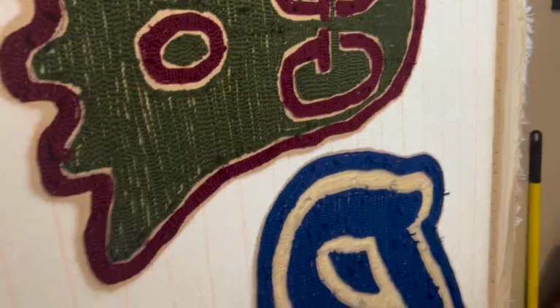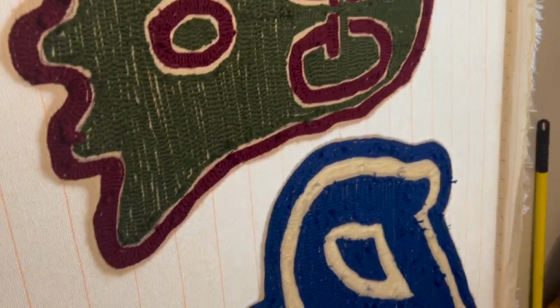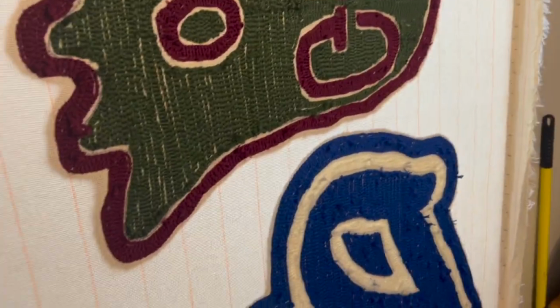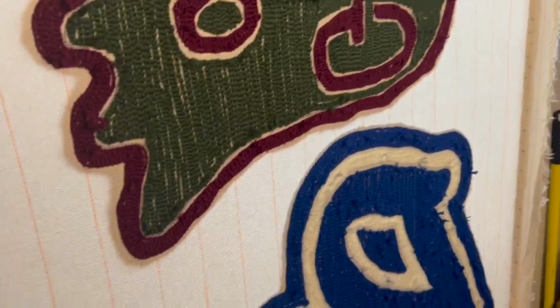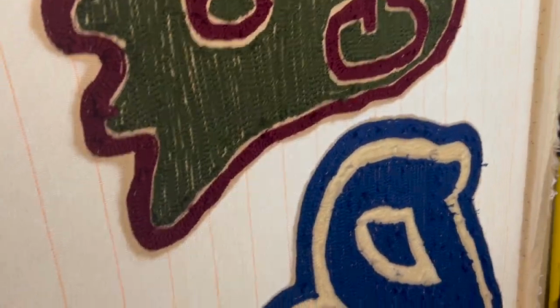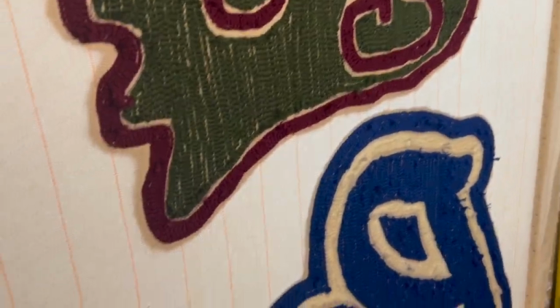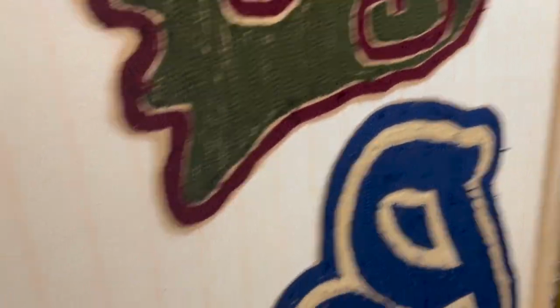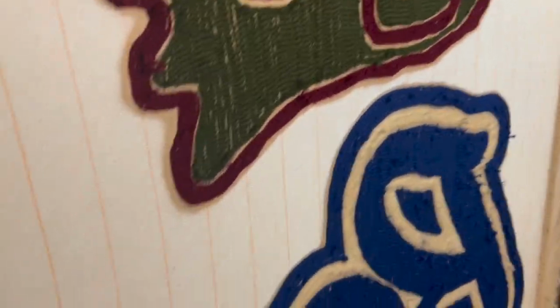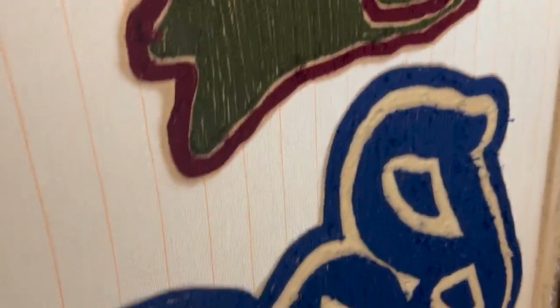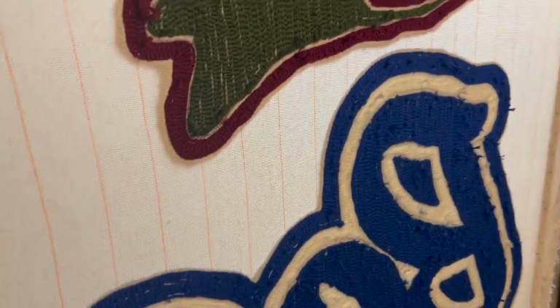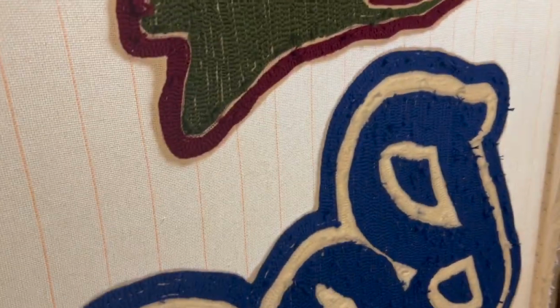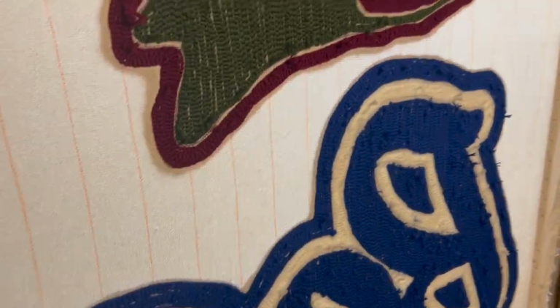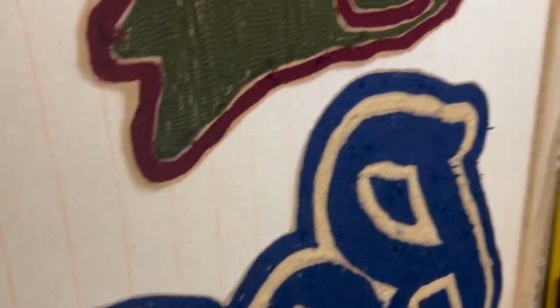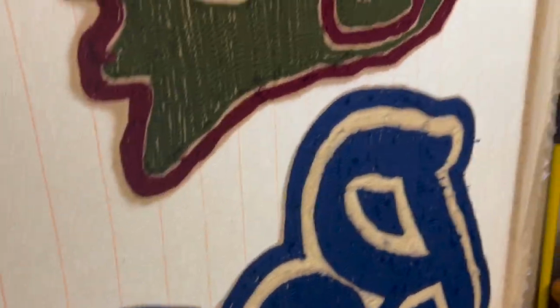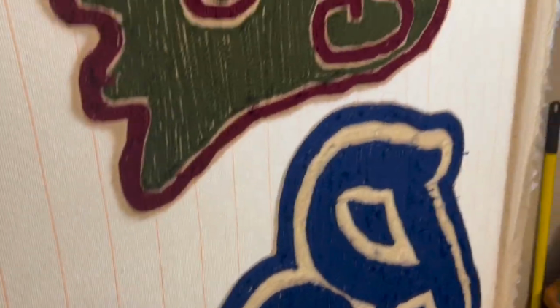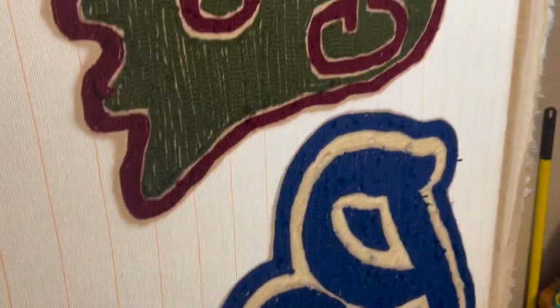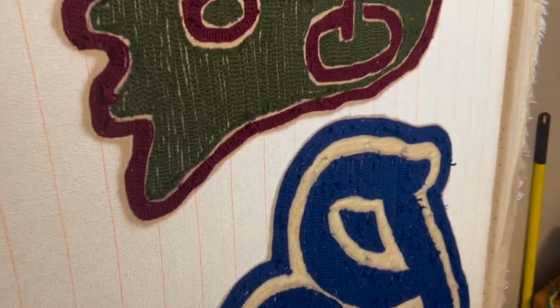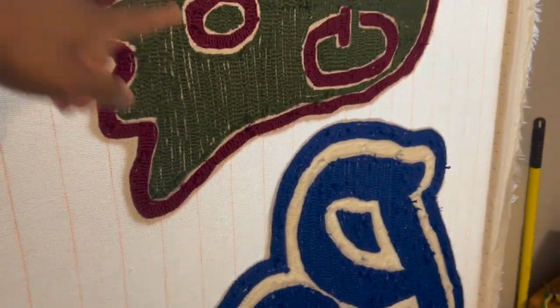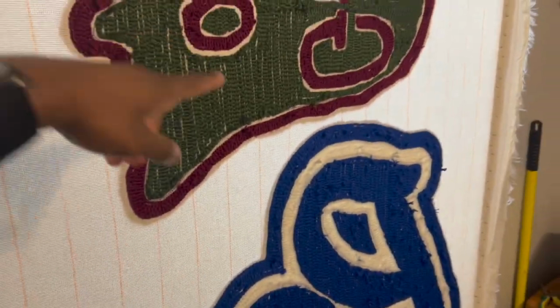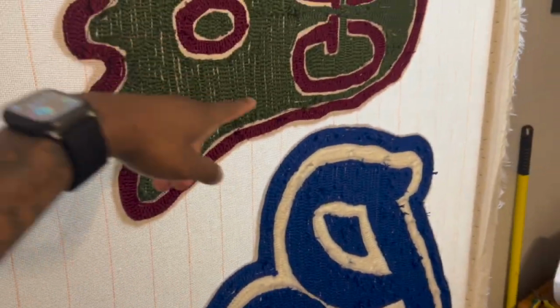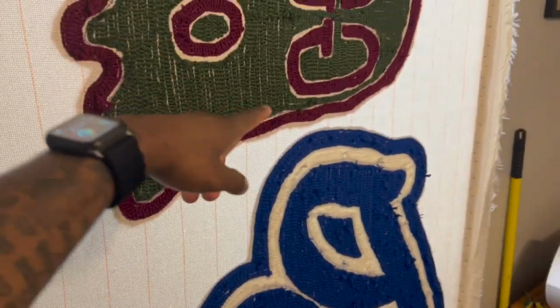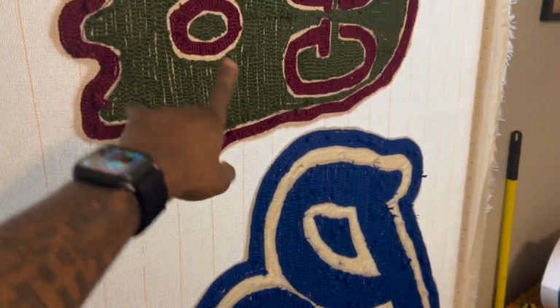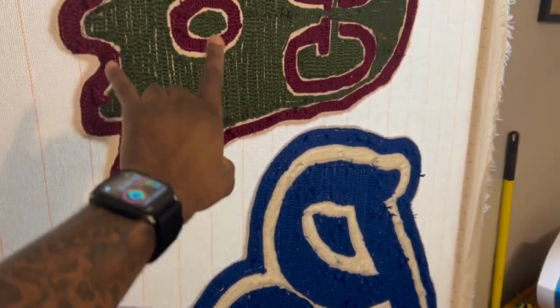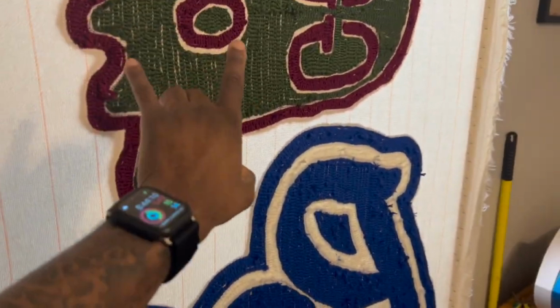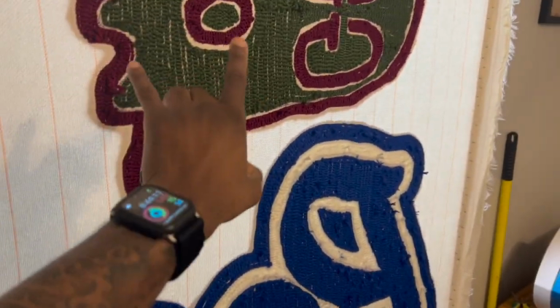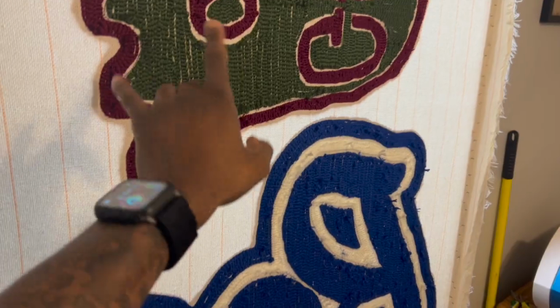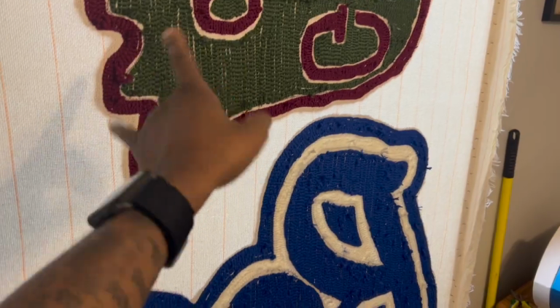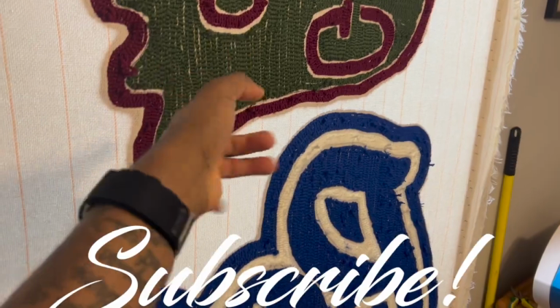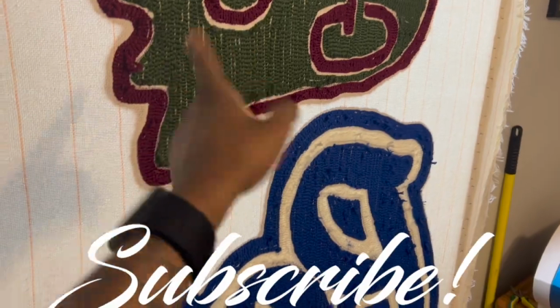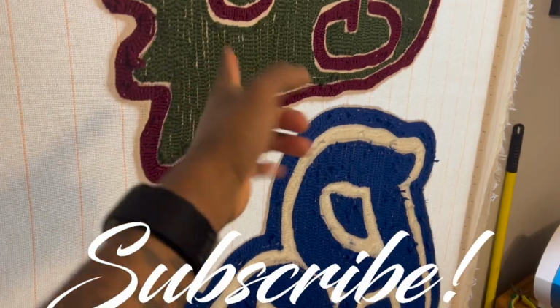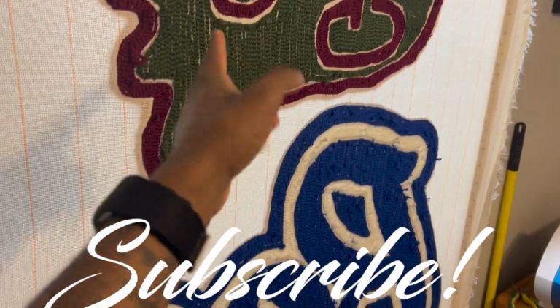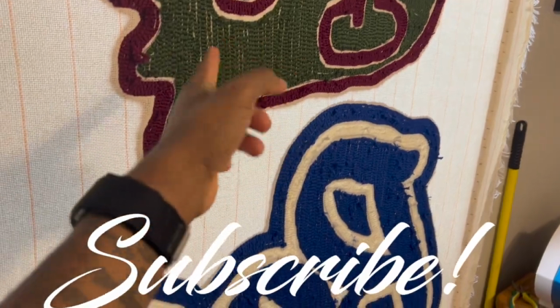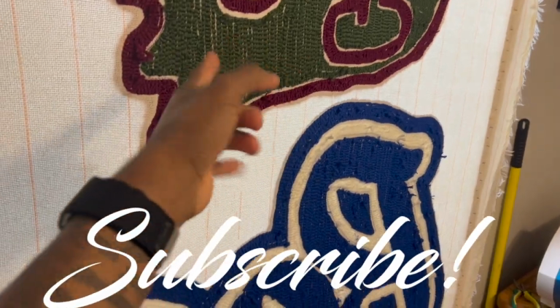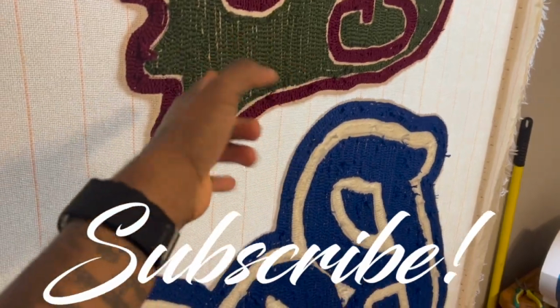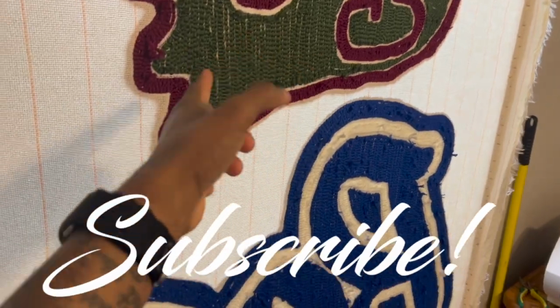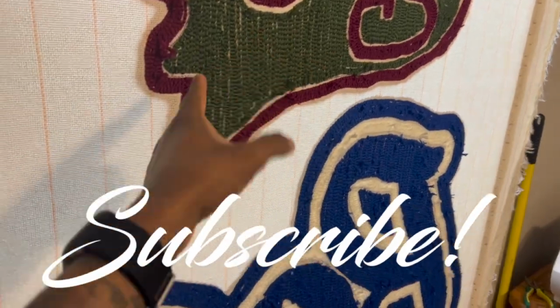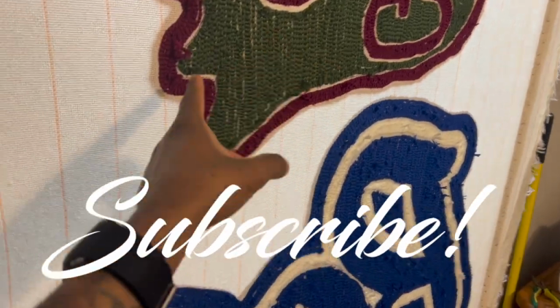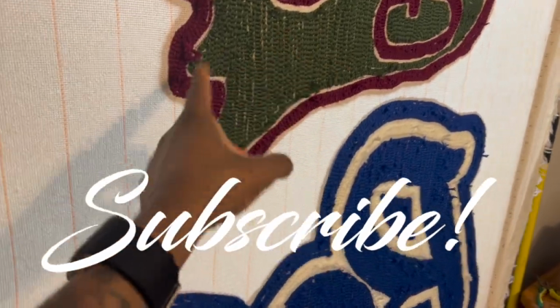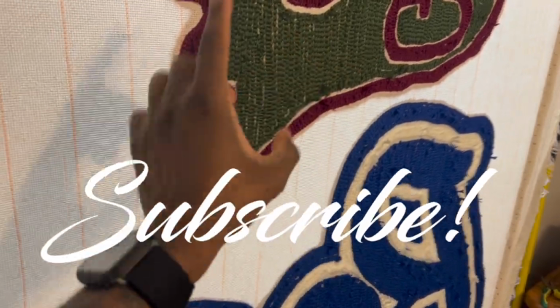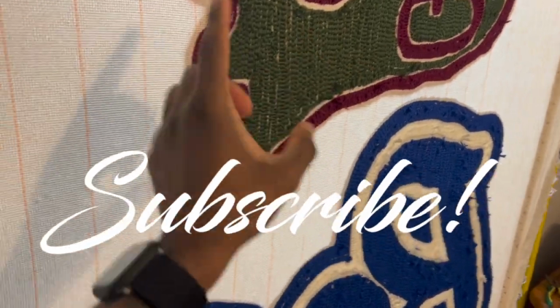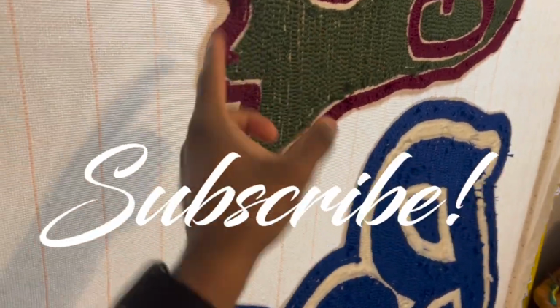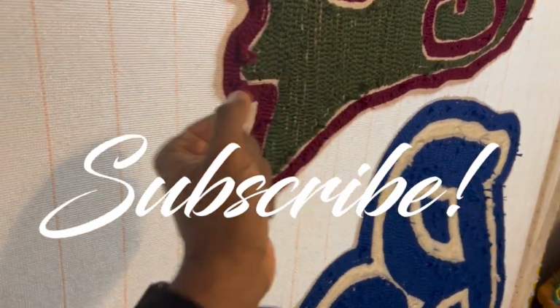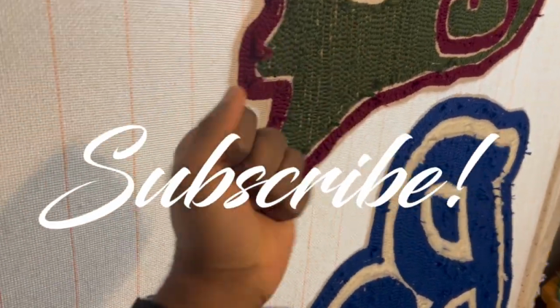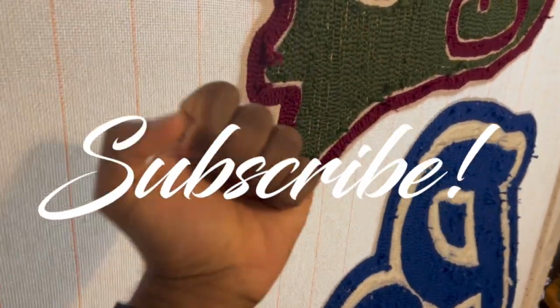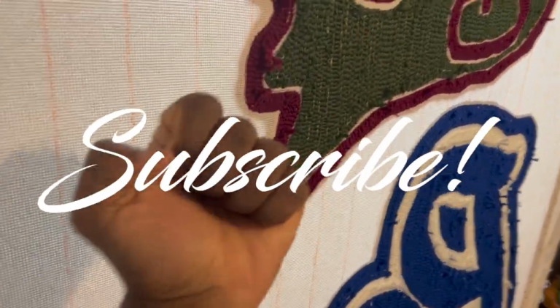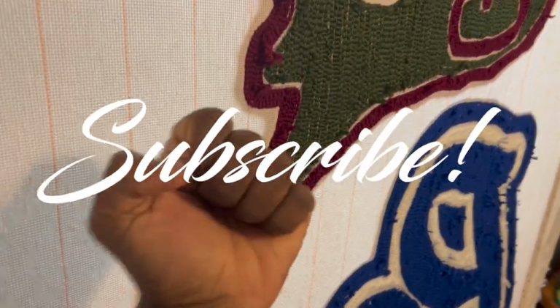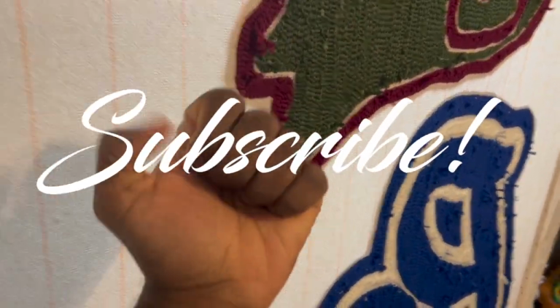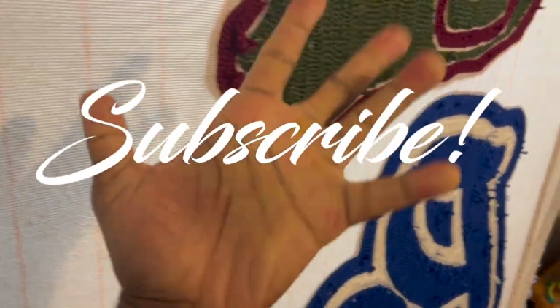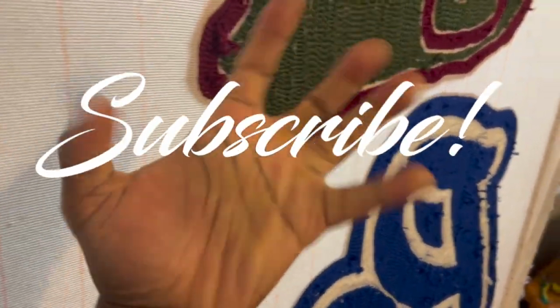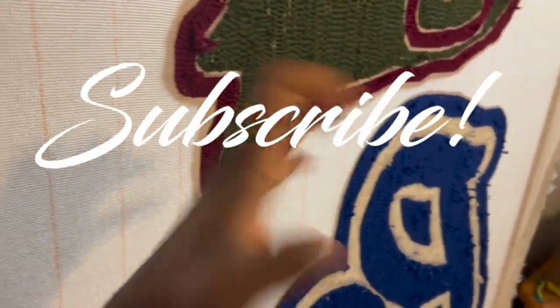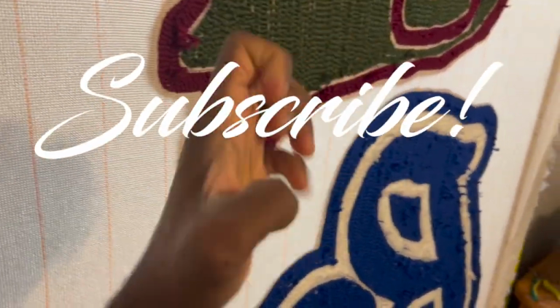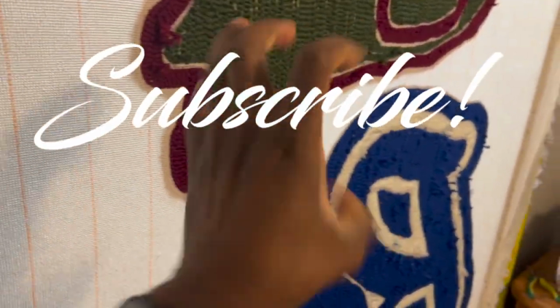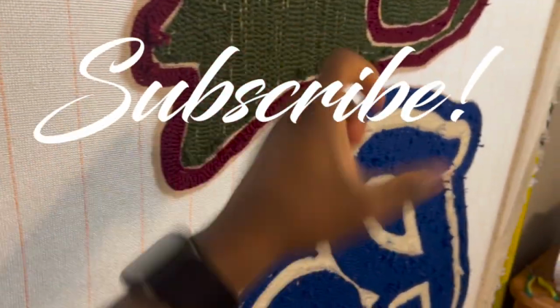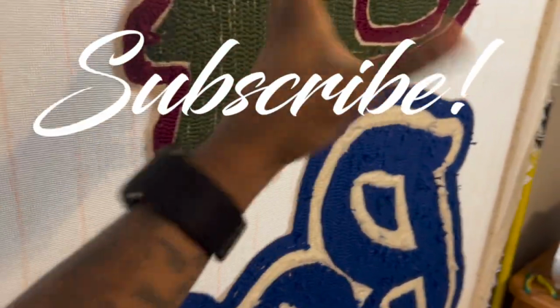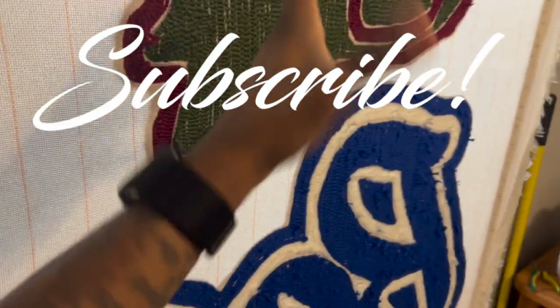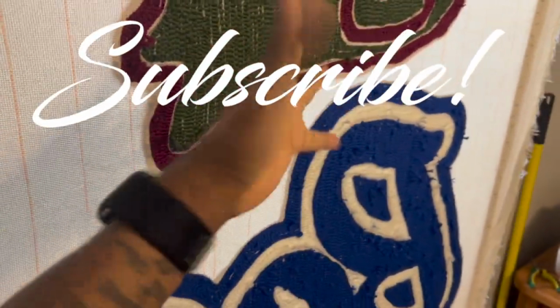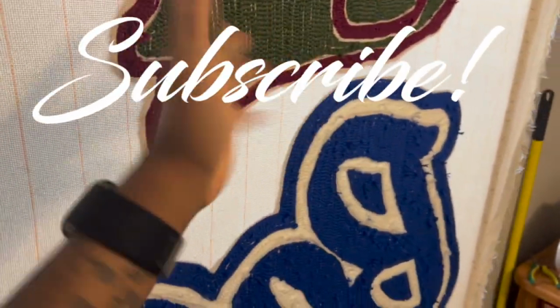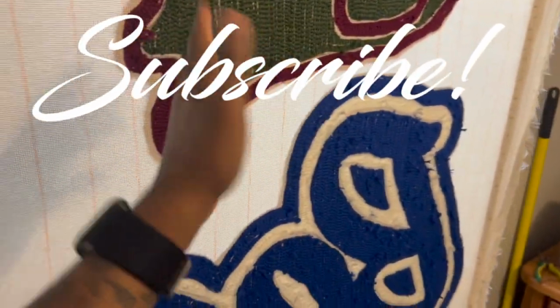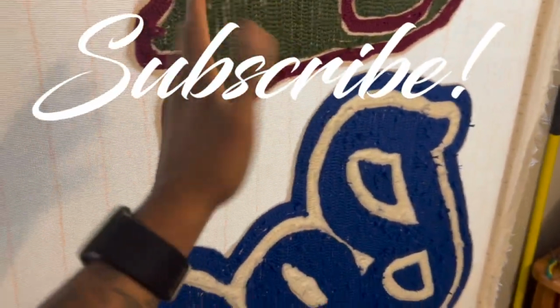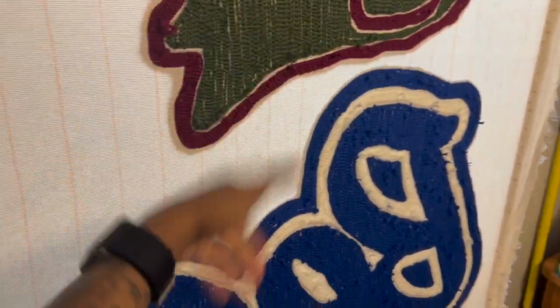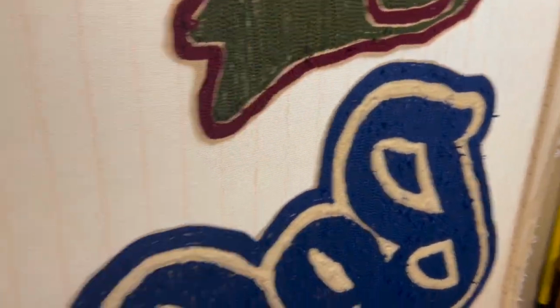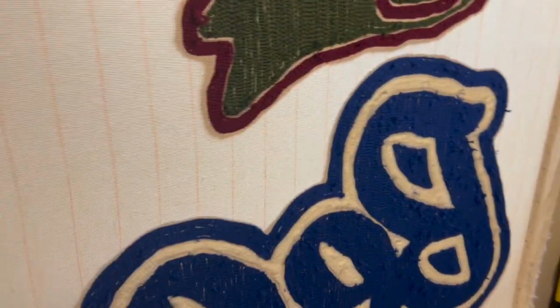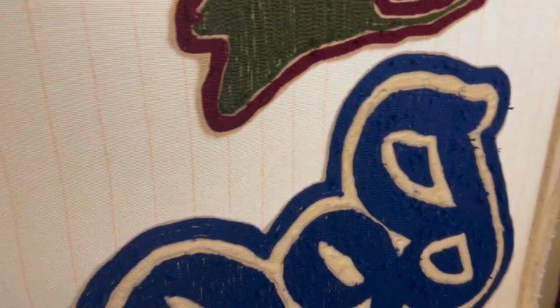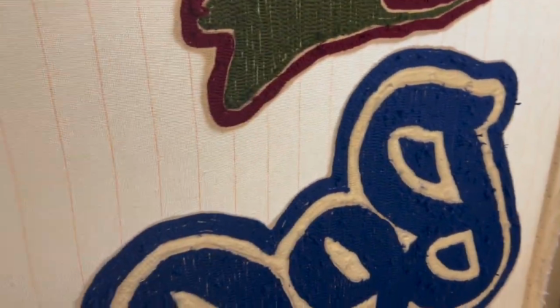What's going on? It's your boy Shadow back in cam with another YouTube video.